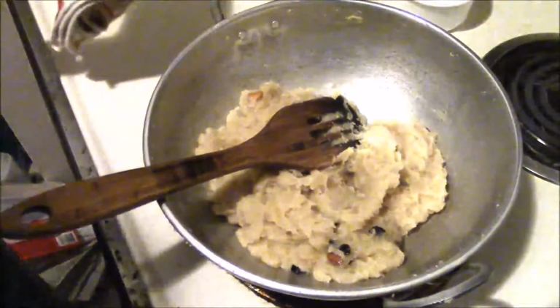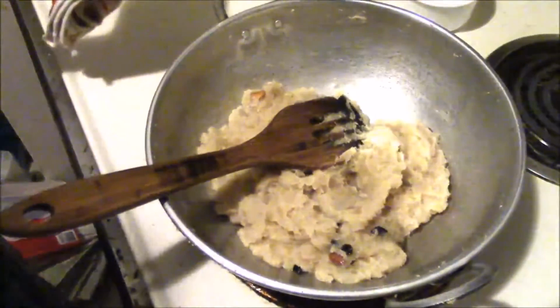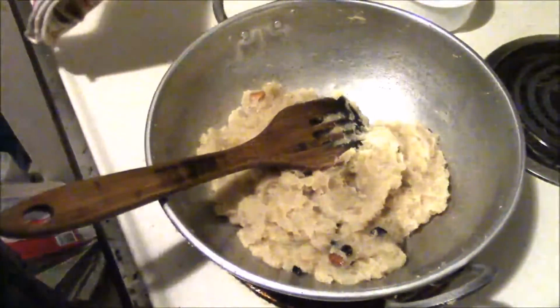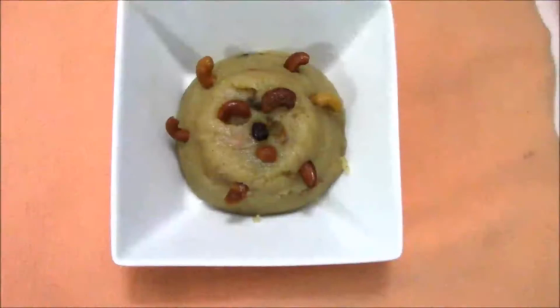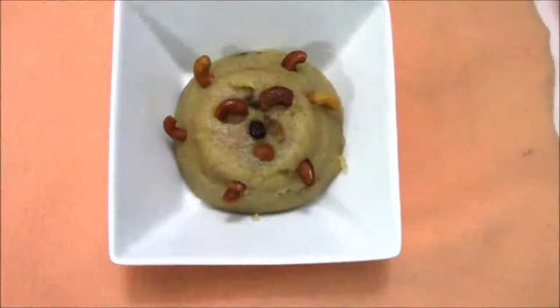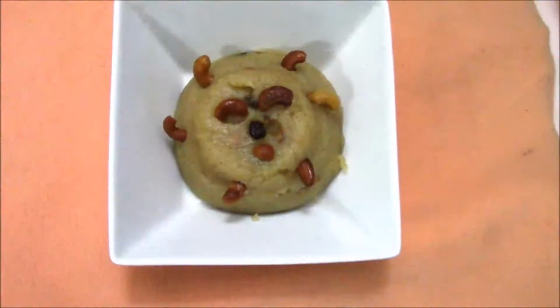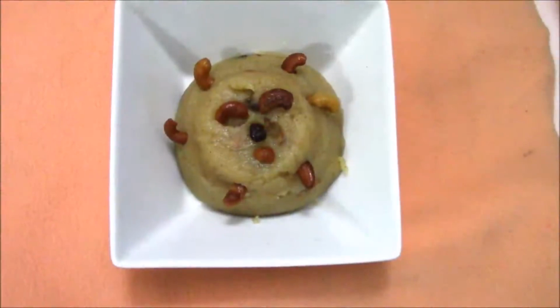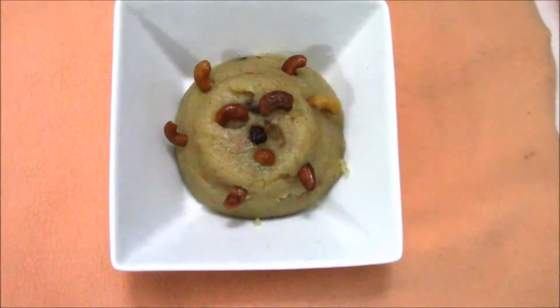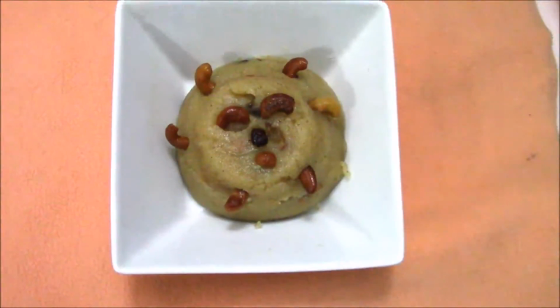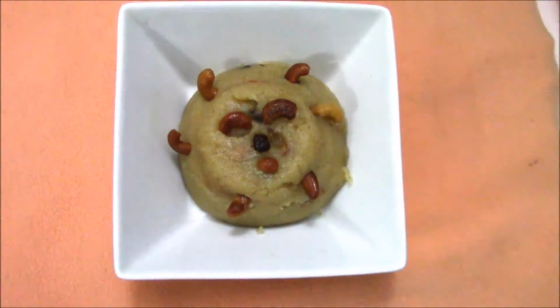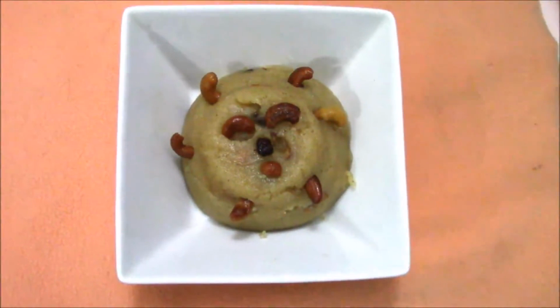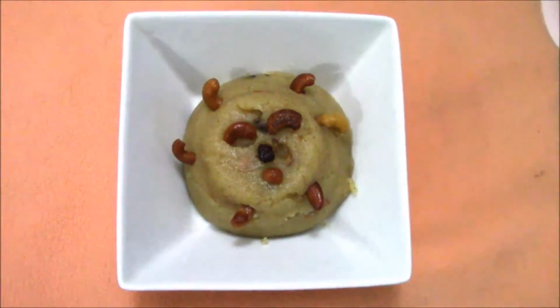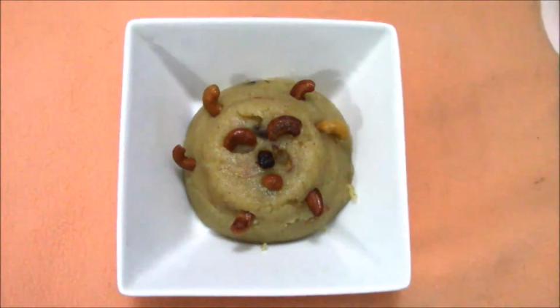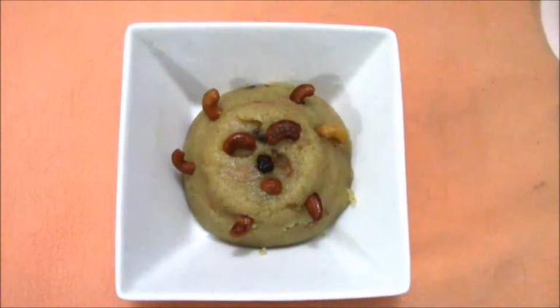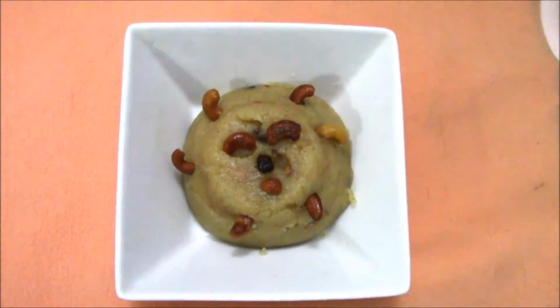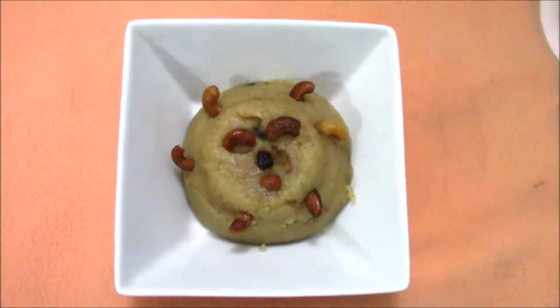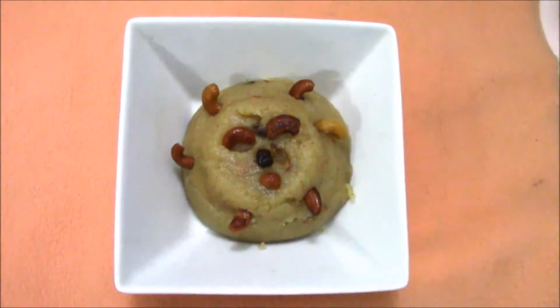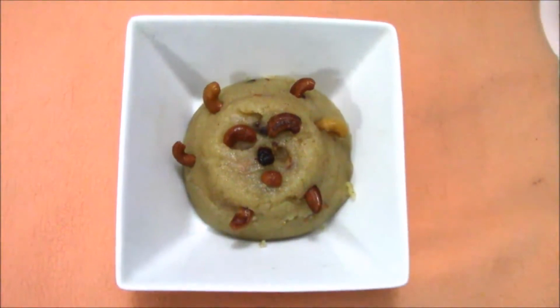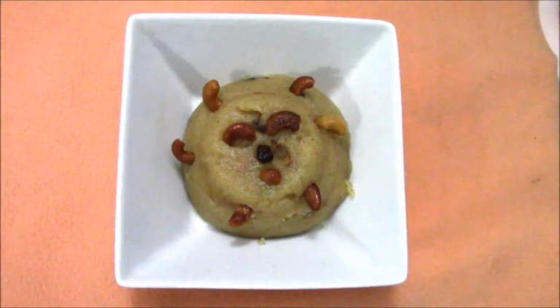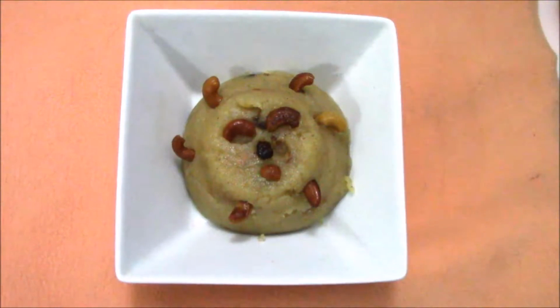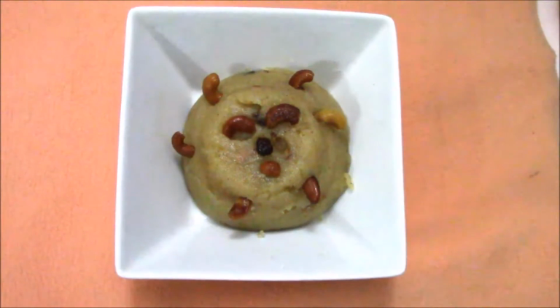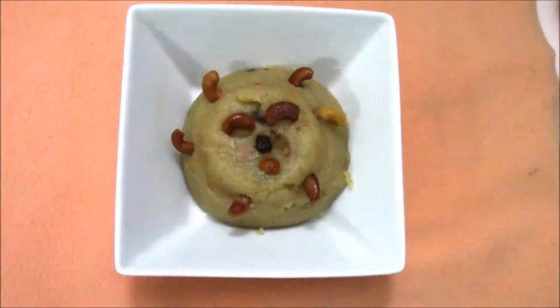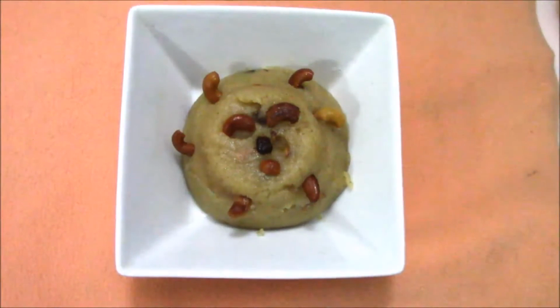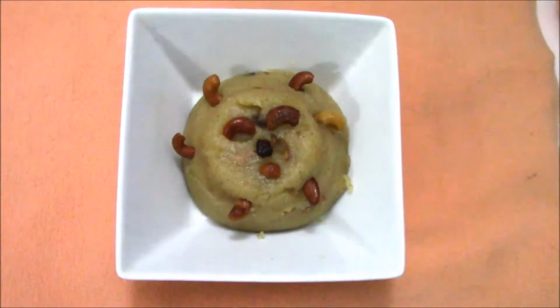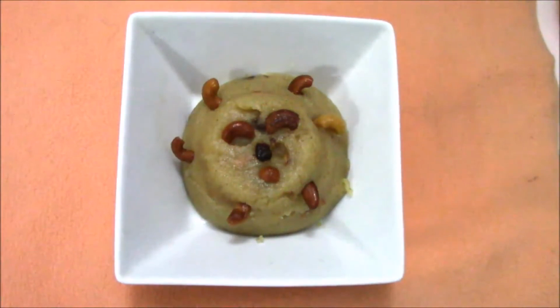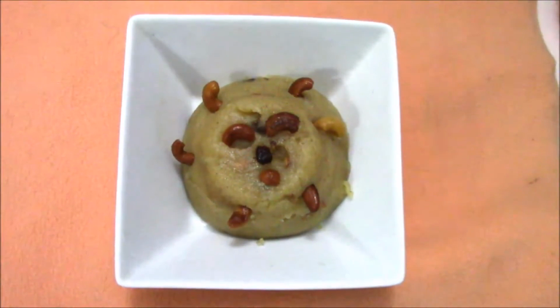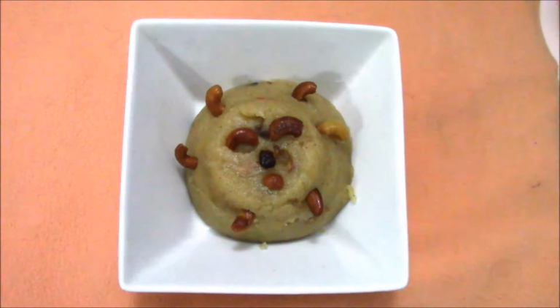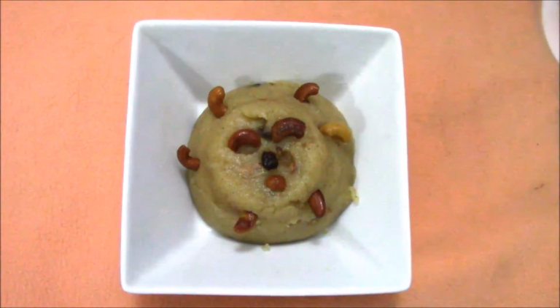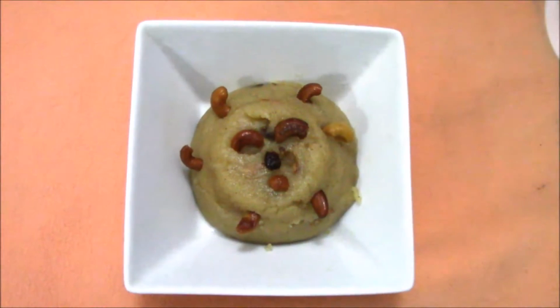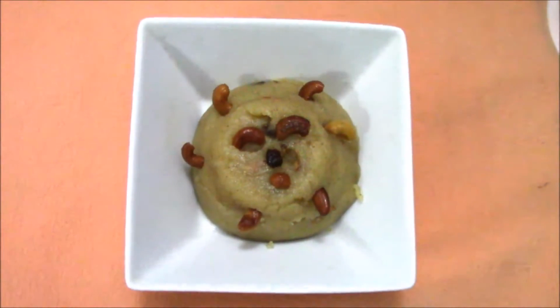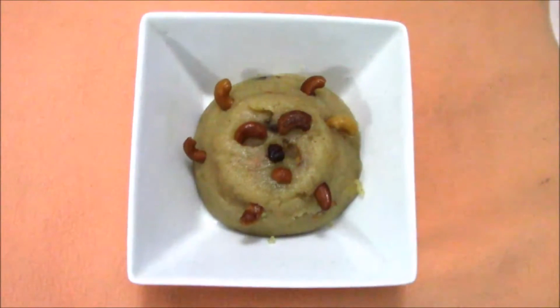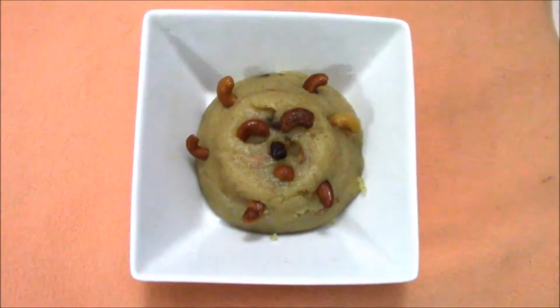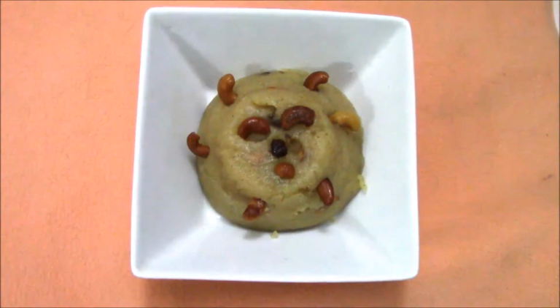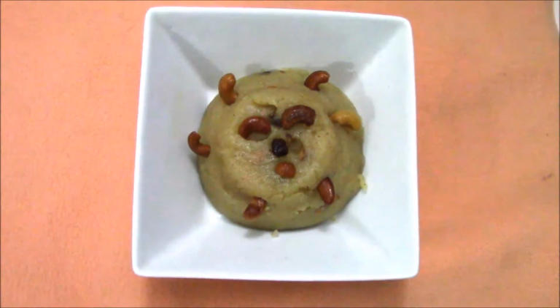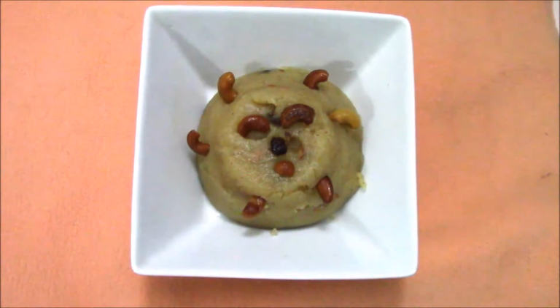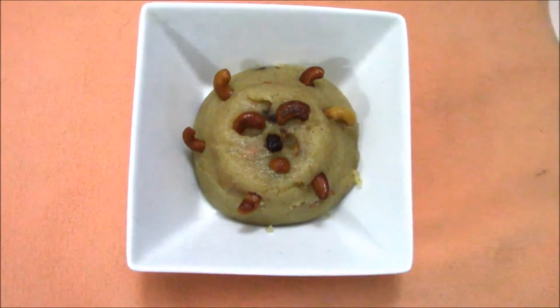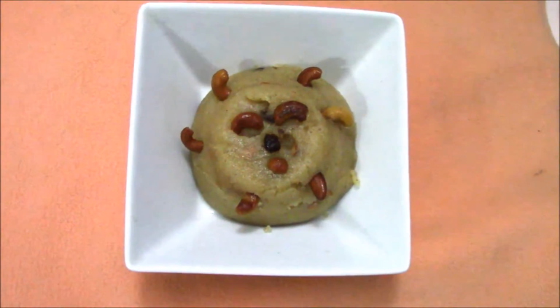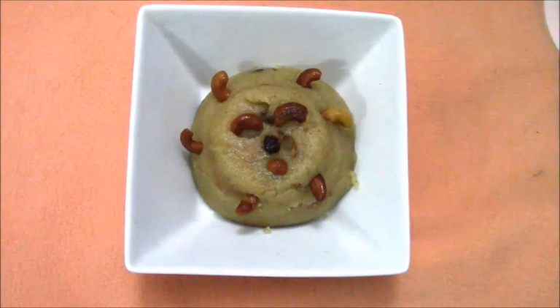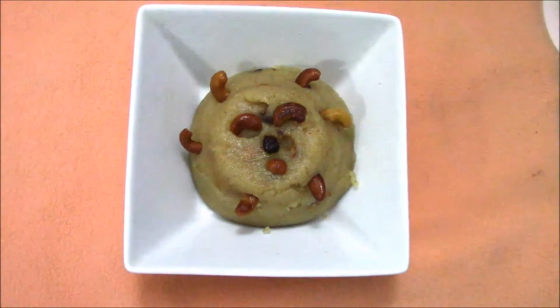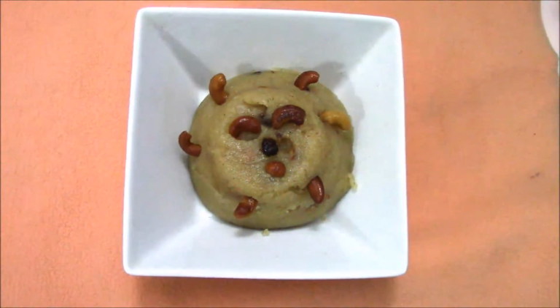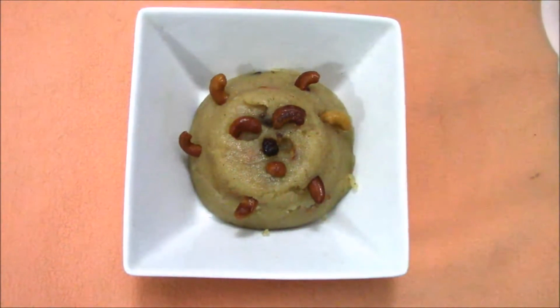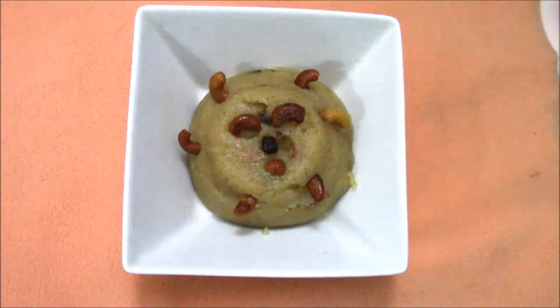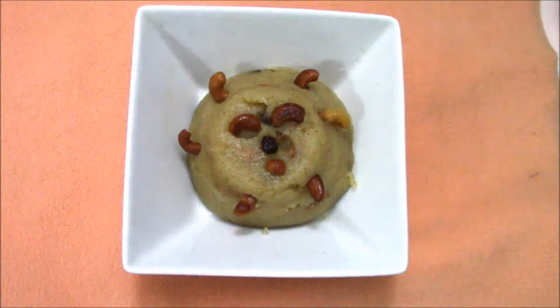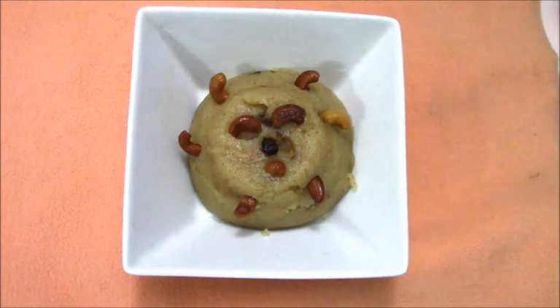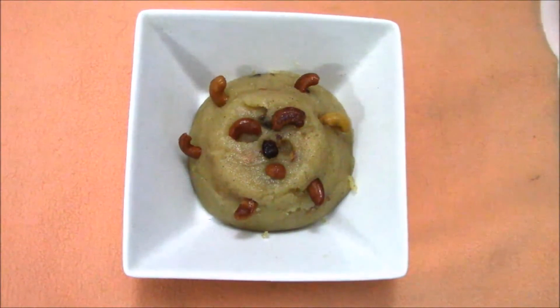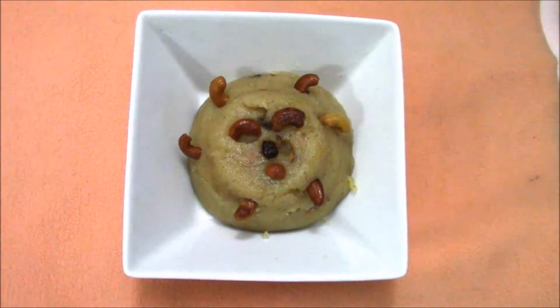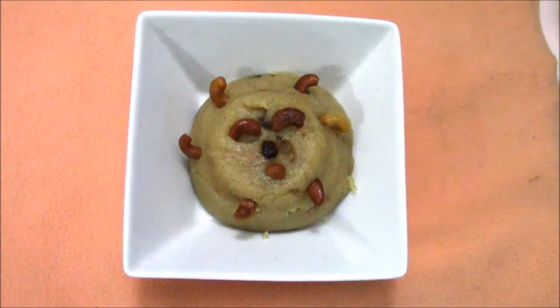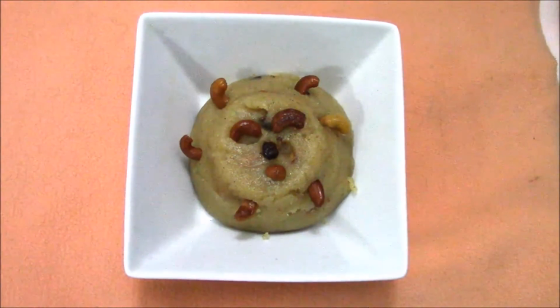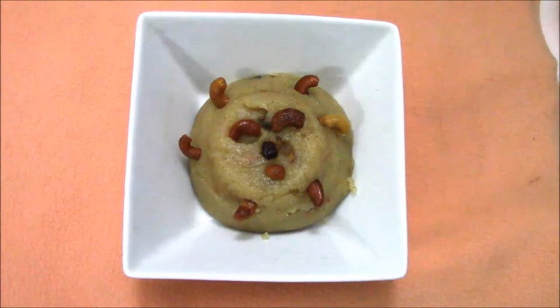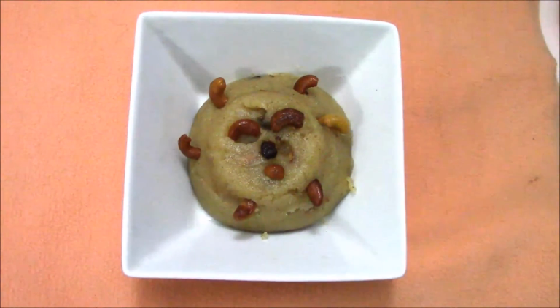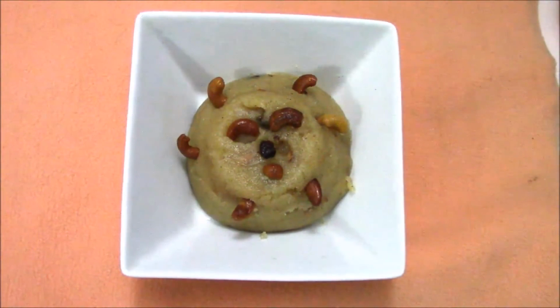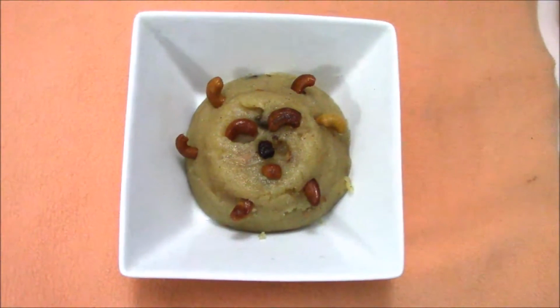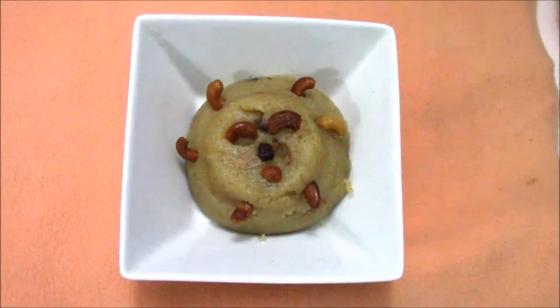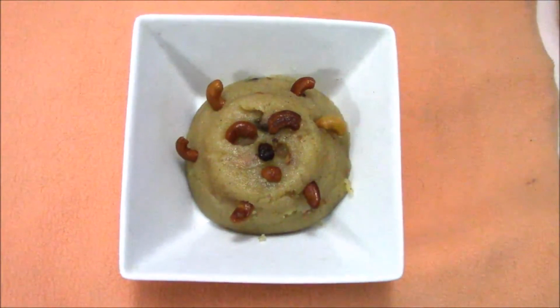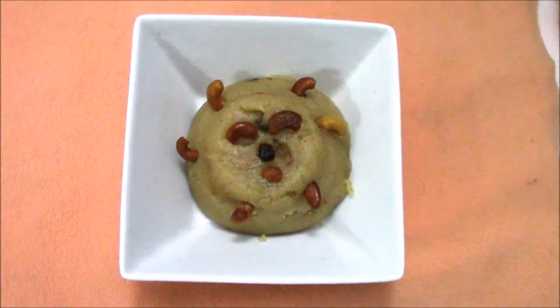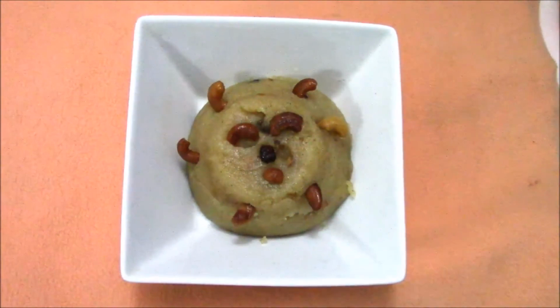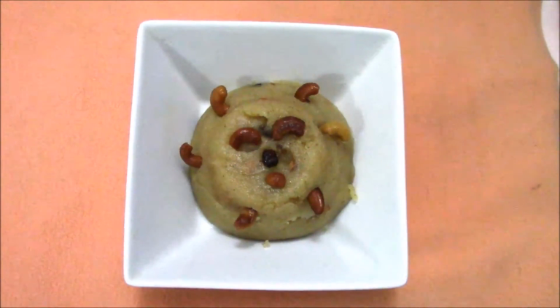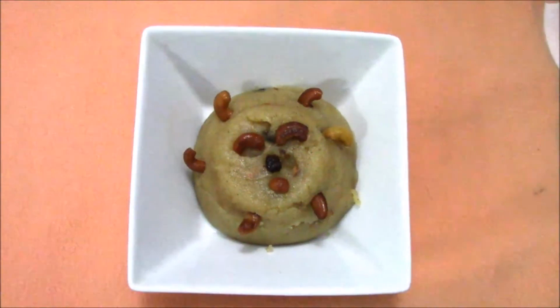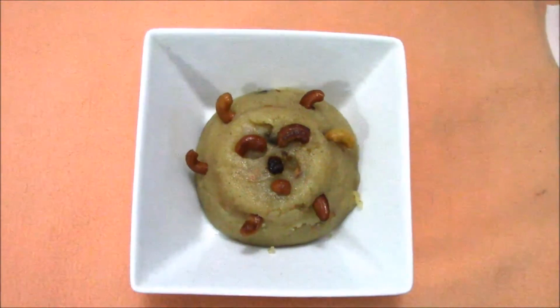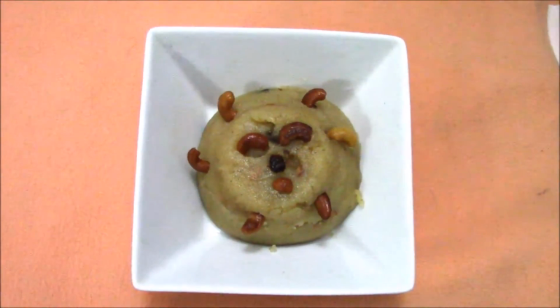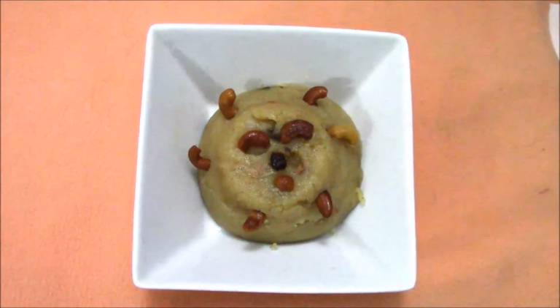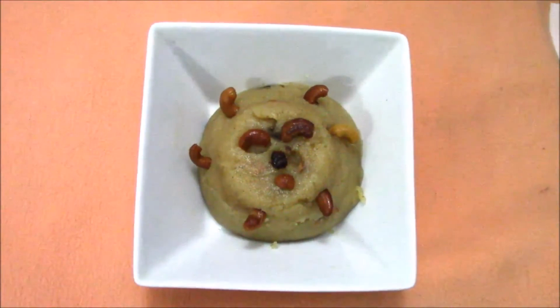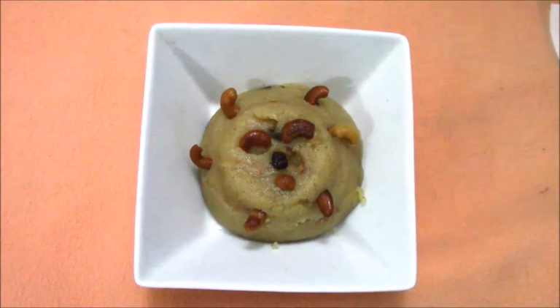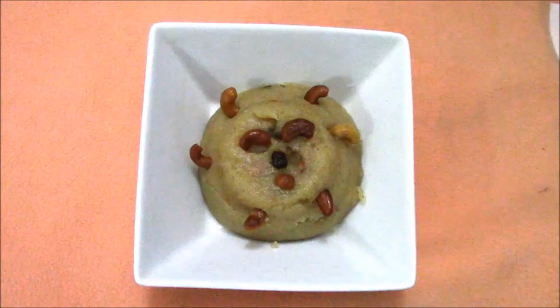The halwa is ready to taste. Thanks for watching, and I'll catch you in my next recipe. Thank you, bye!